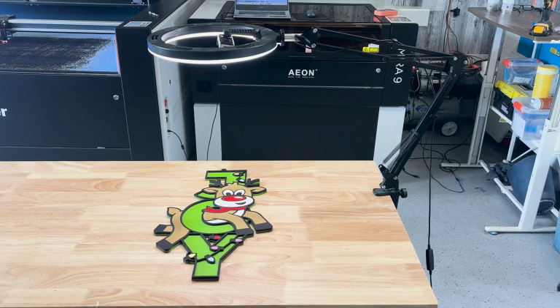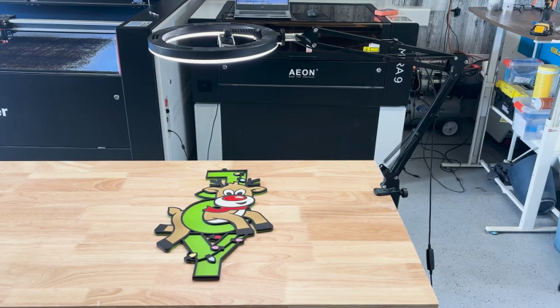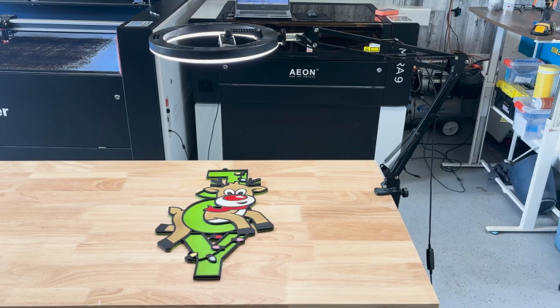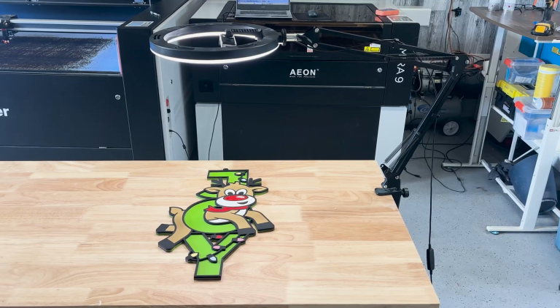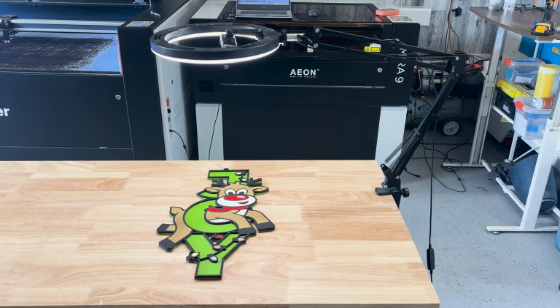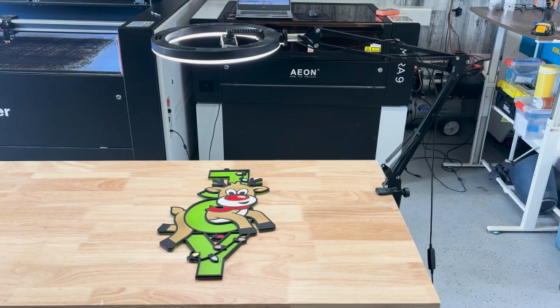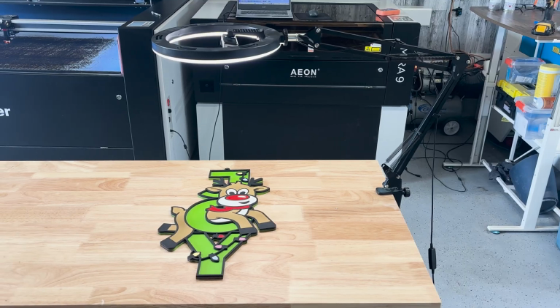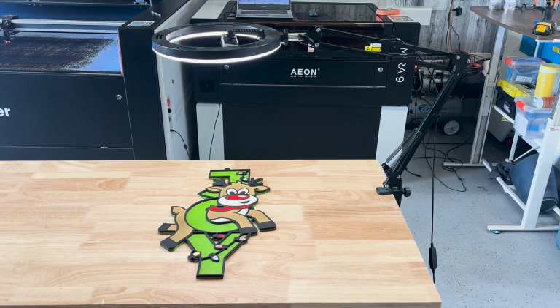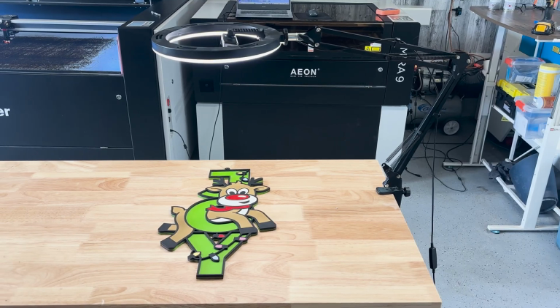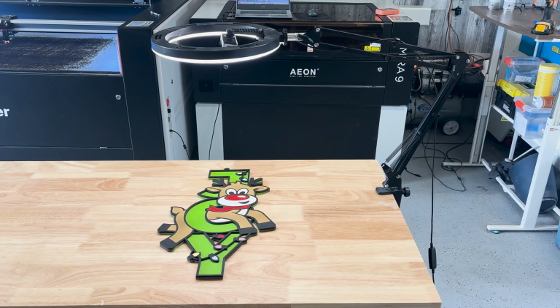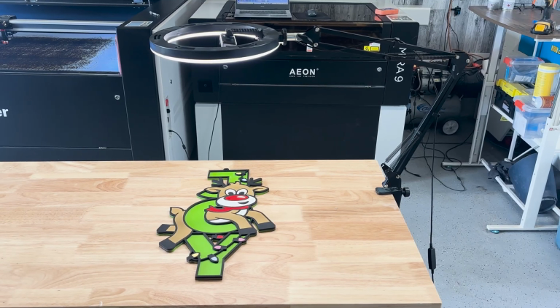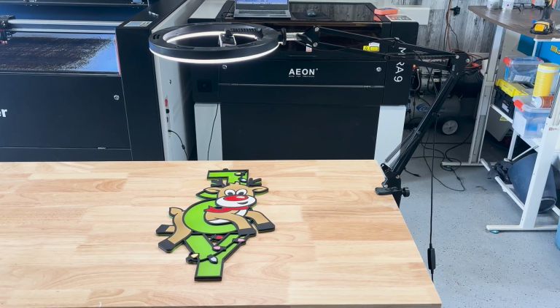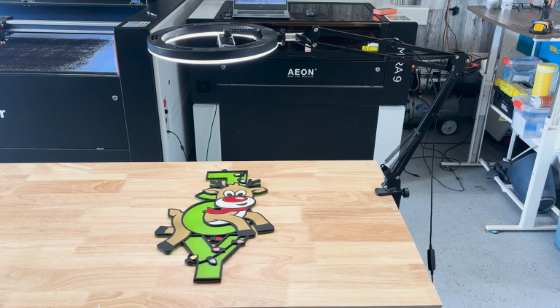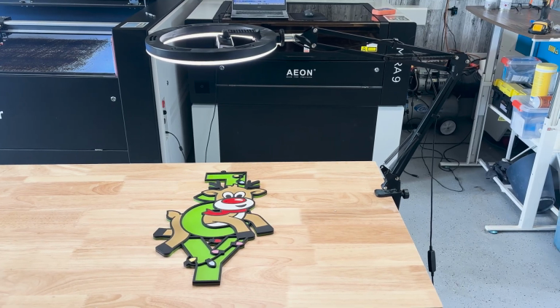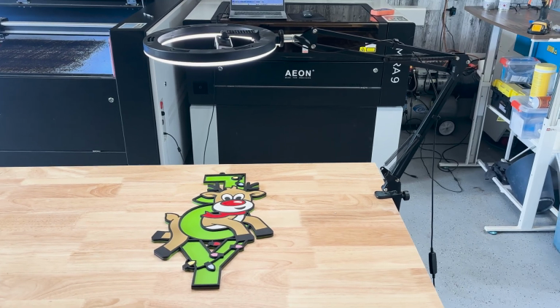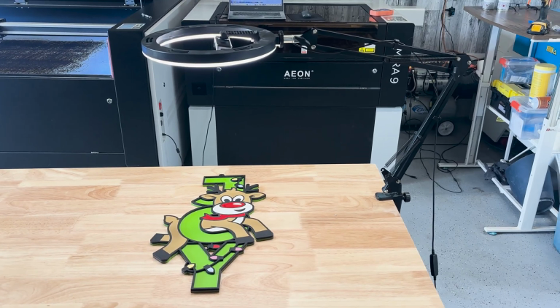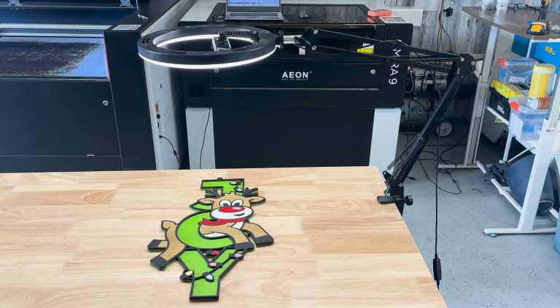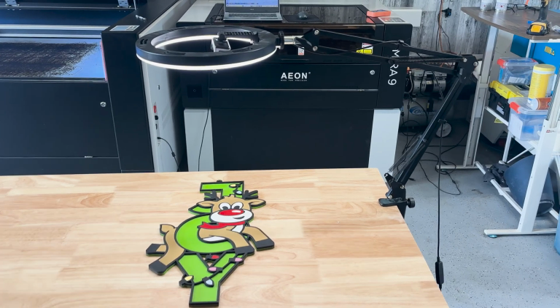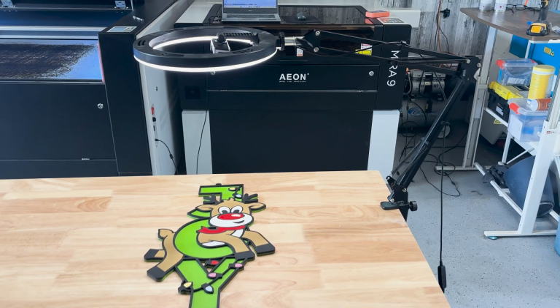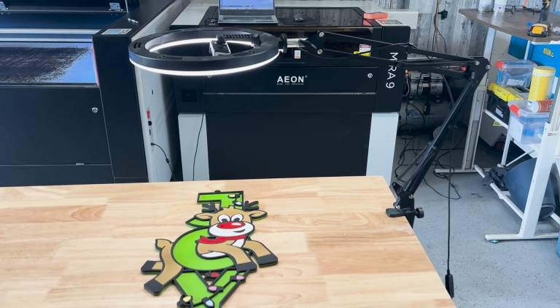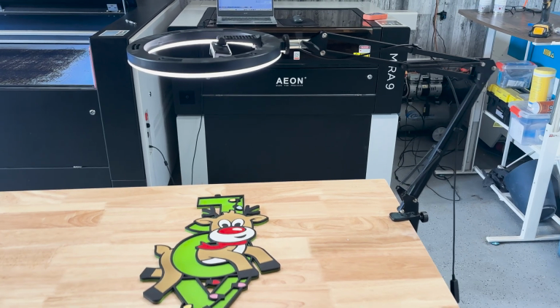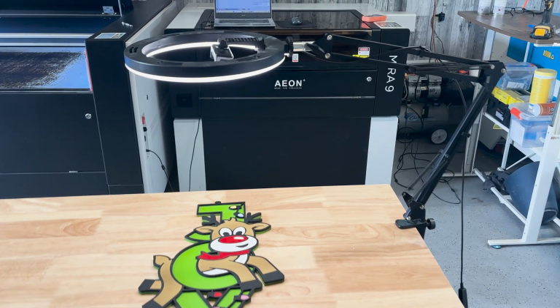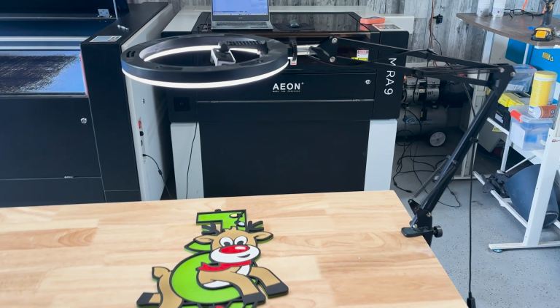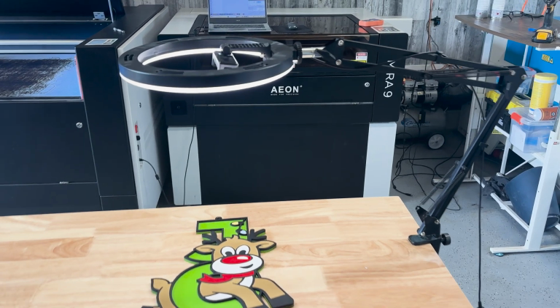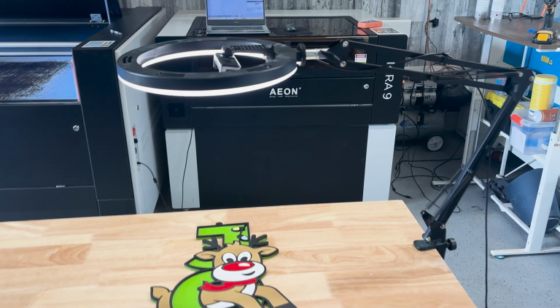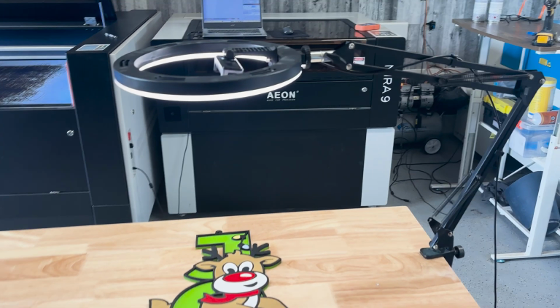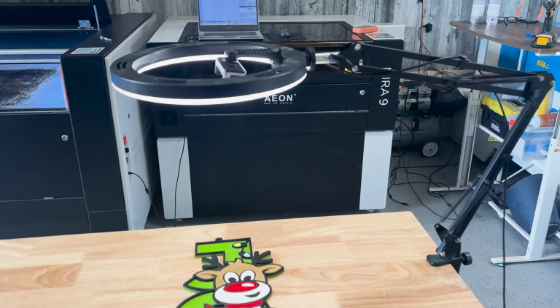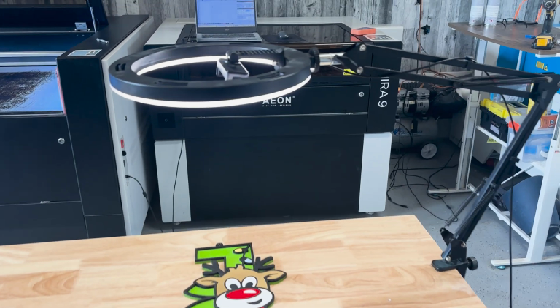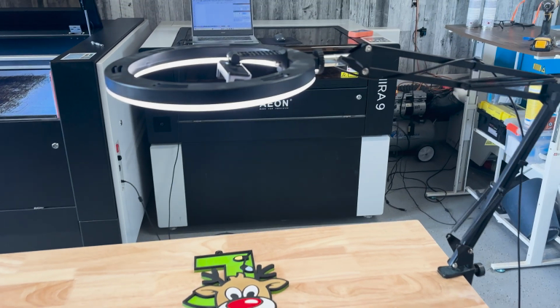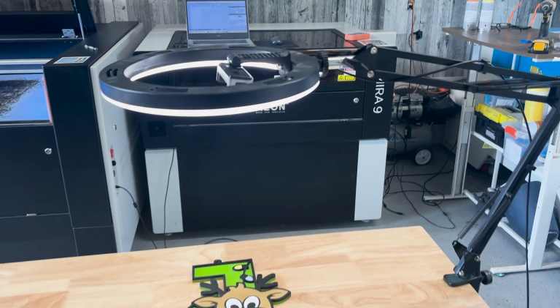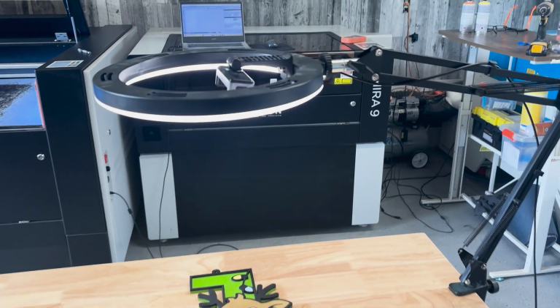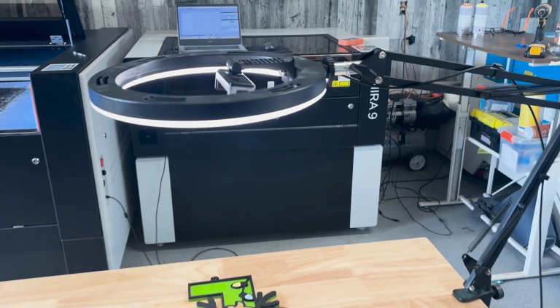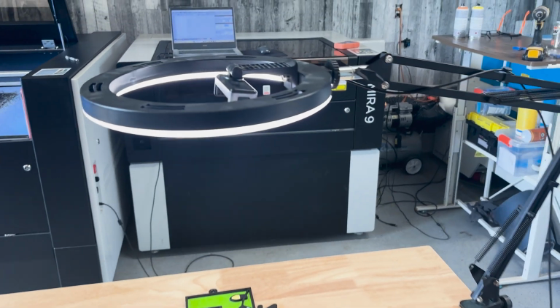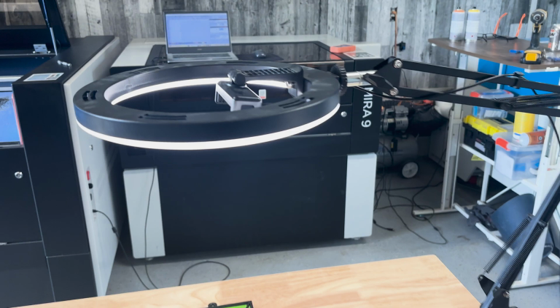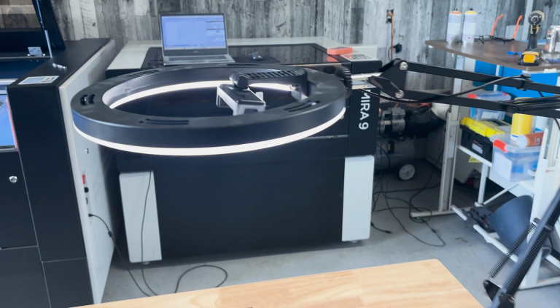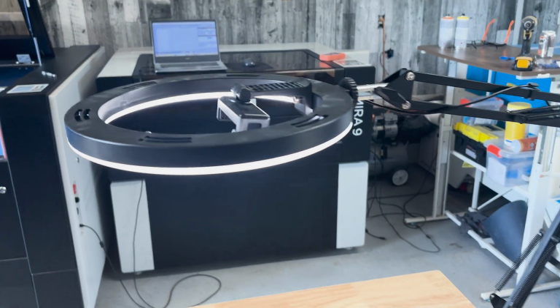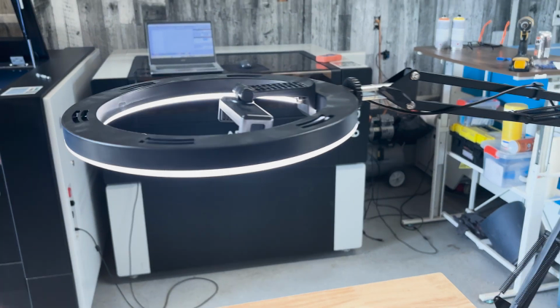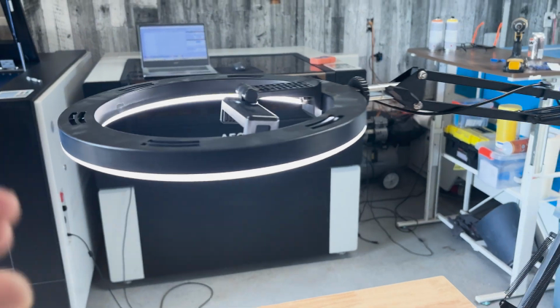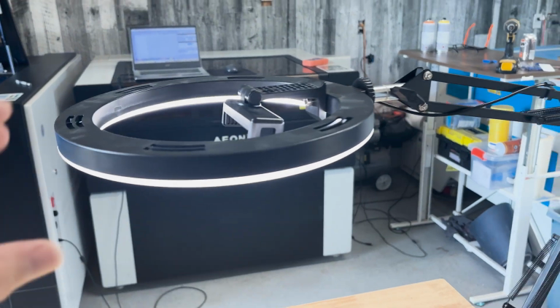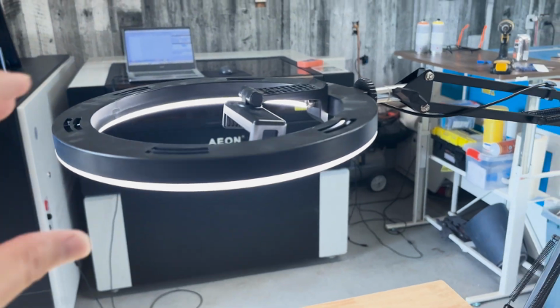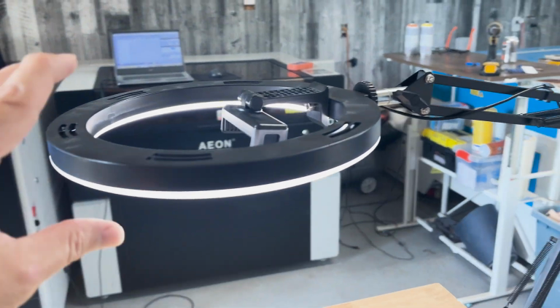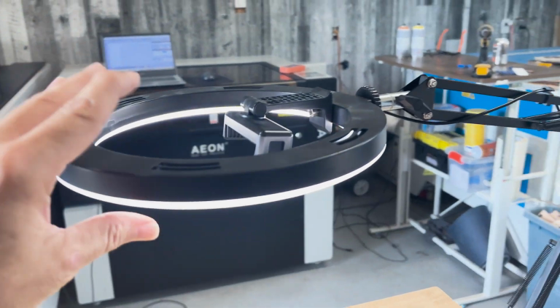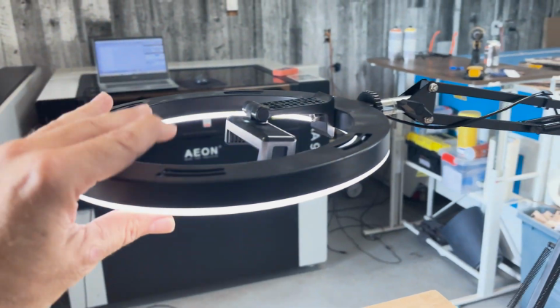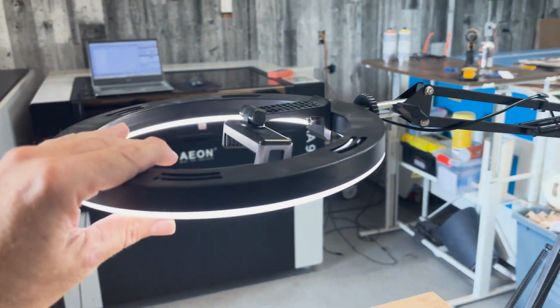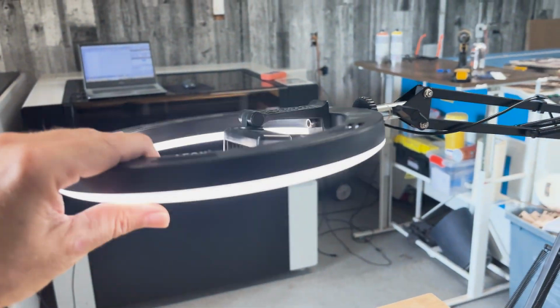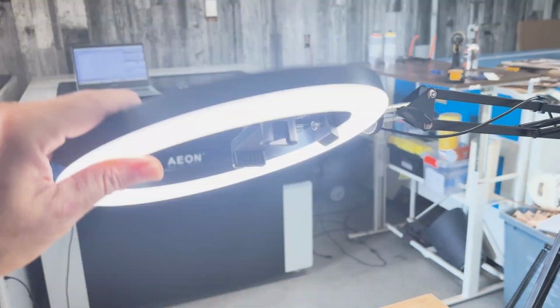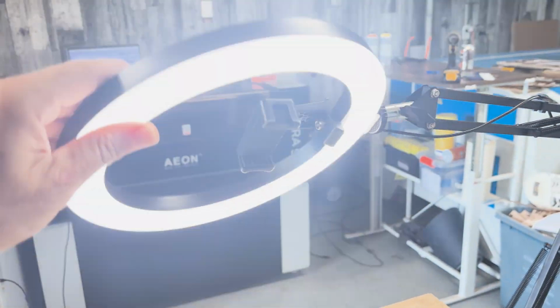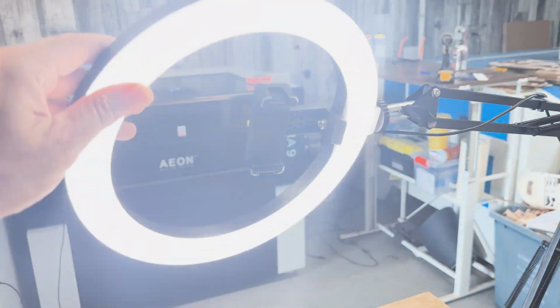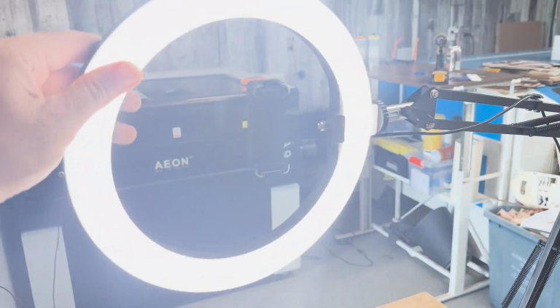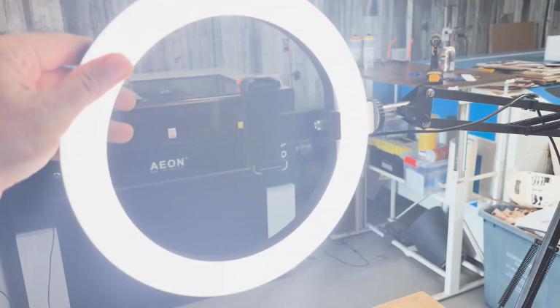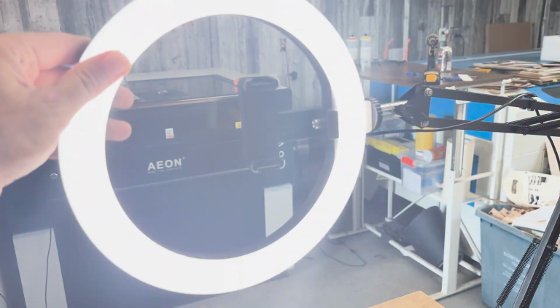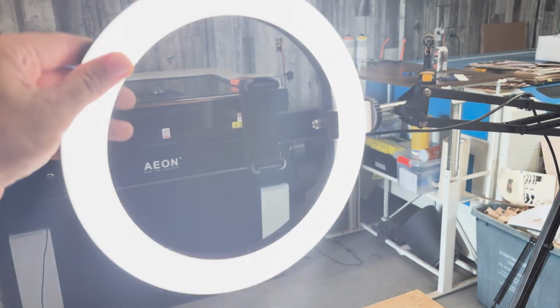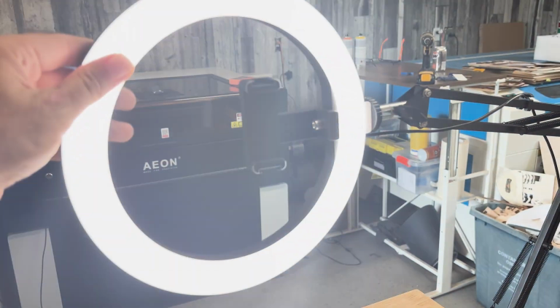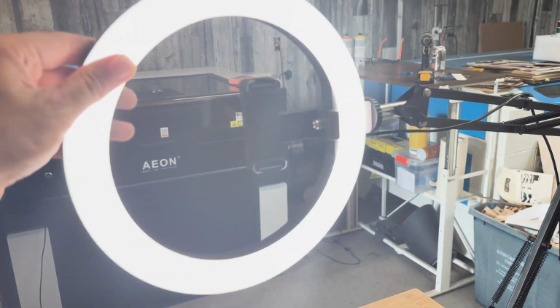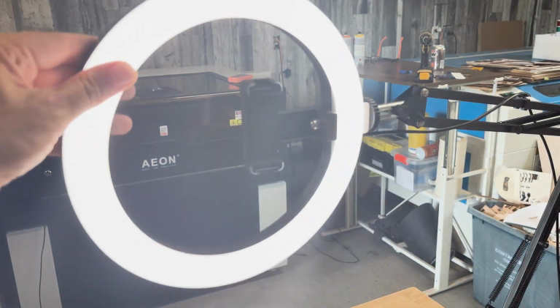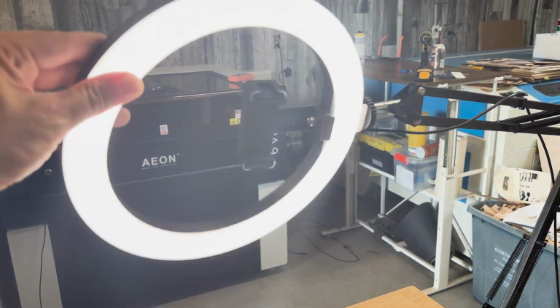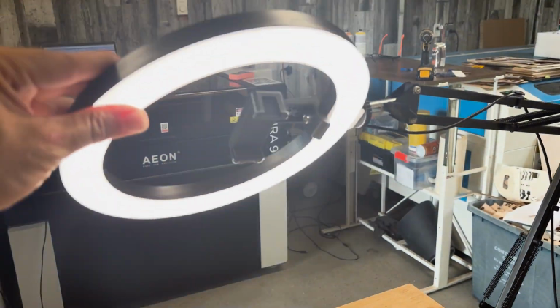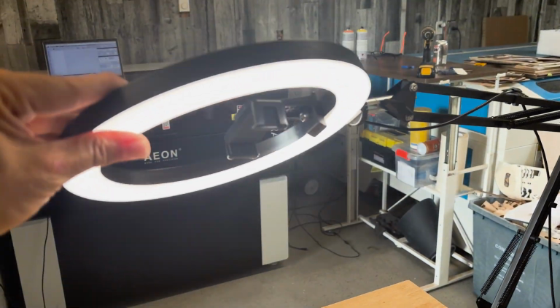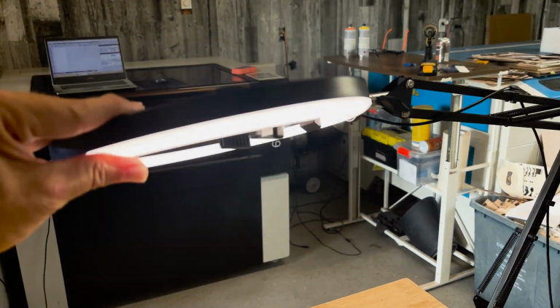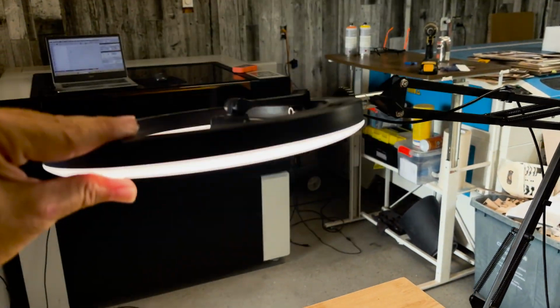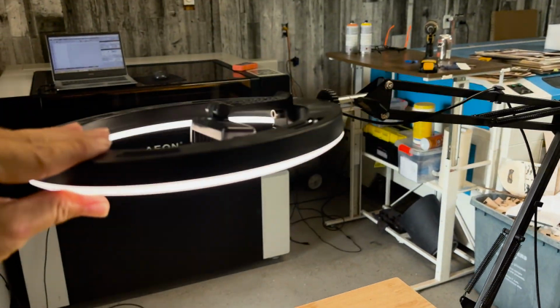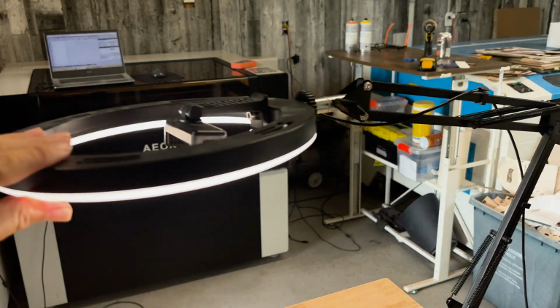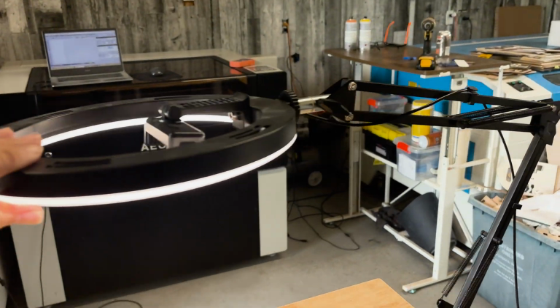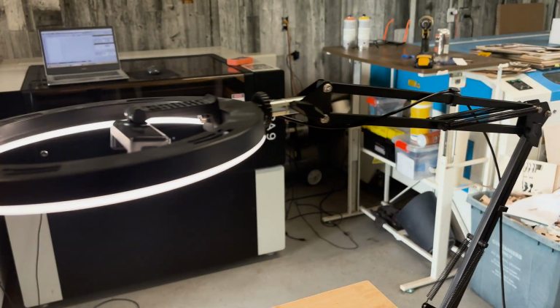Want to start recording as you finish projects? Or maybe you just want a little extra light? This phone holder arm with an LED light works amazing.